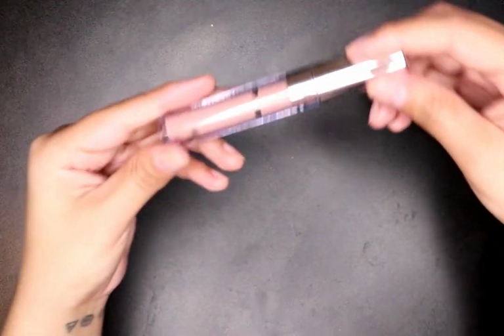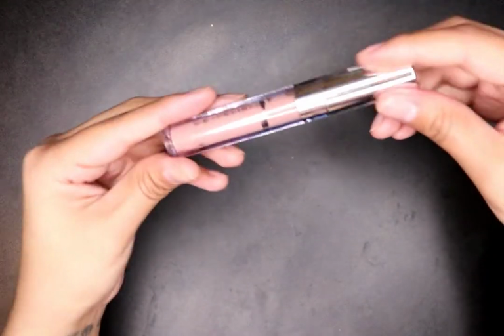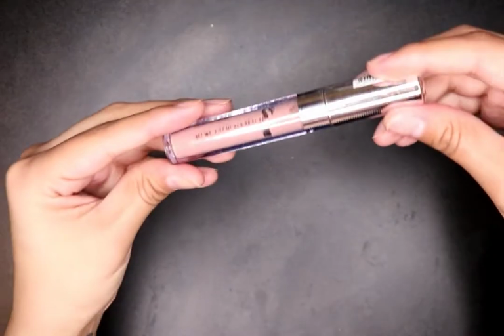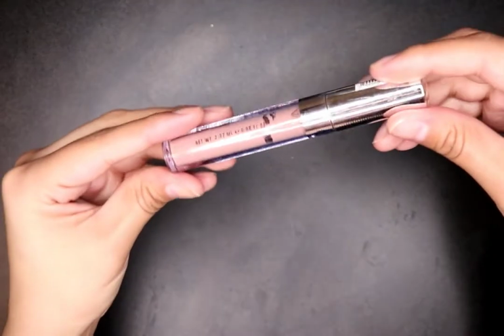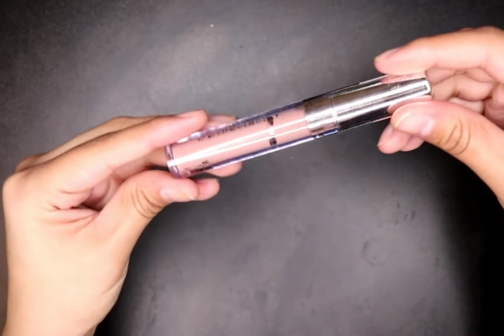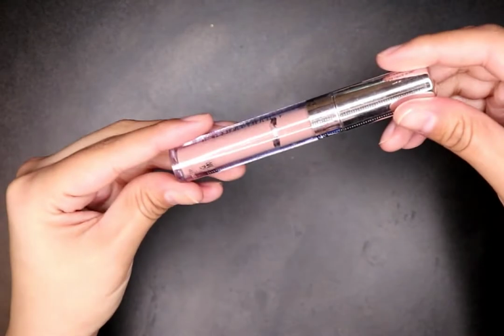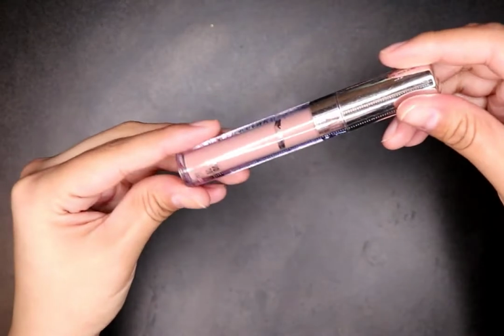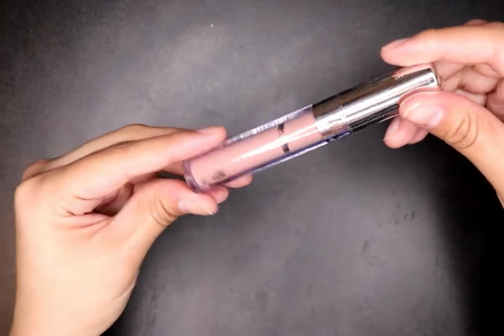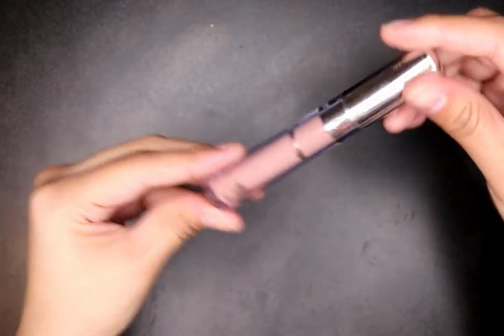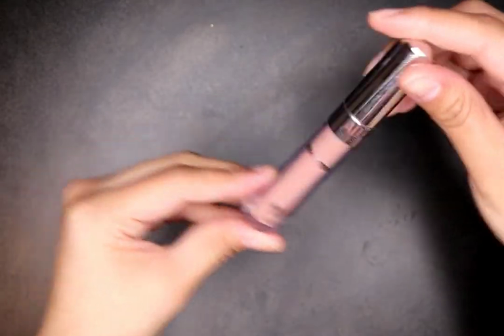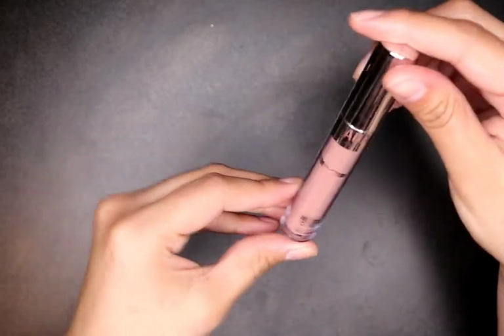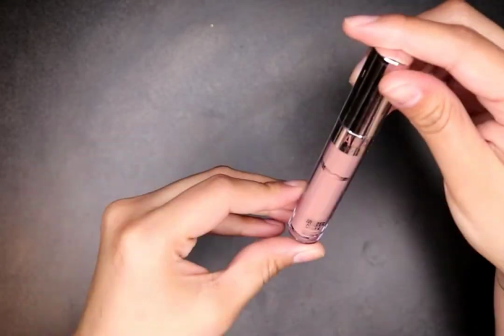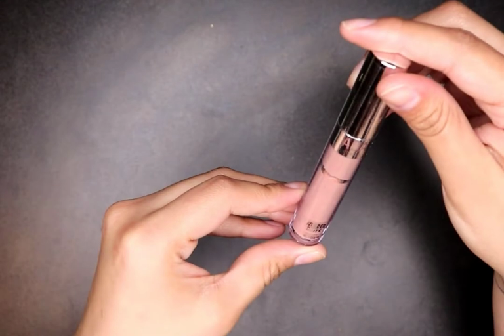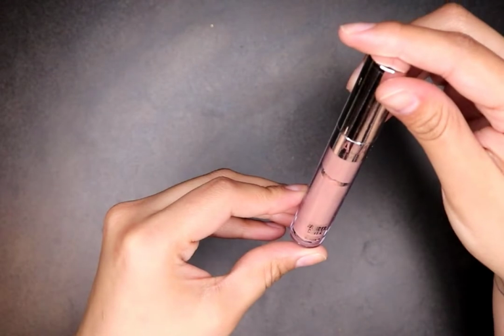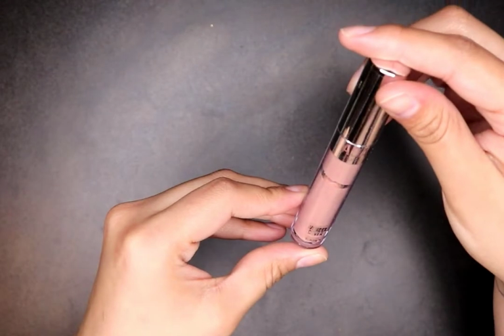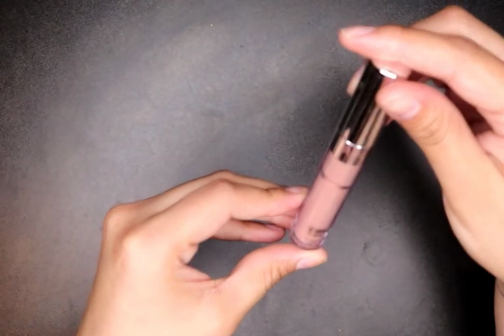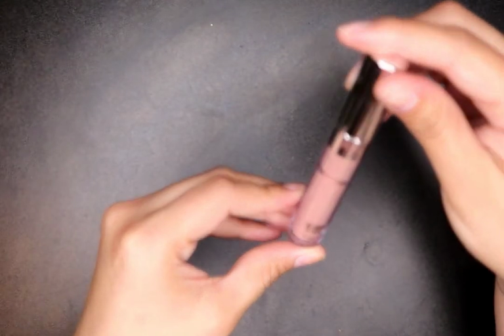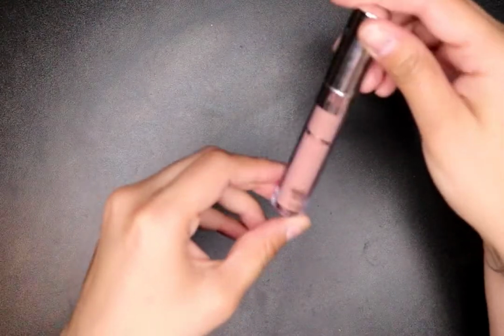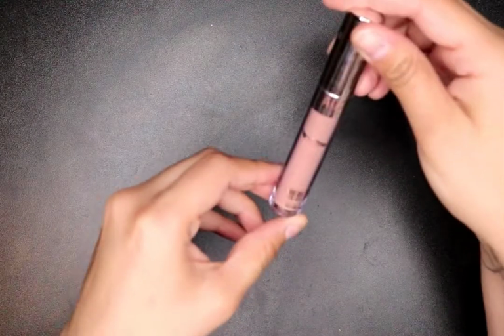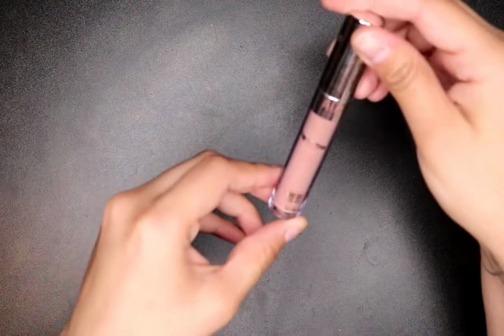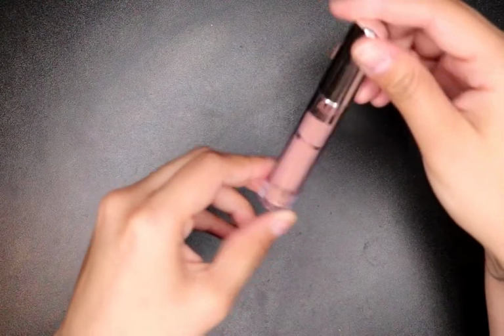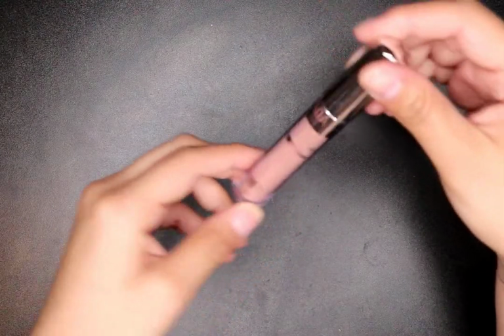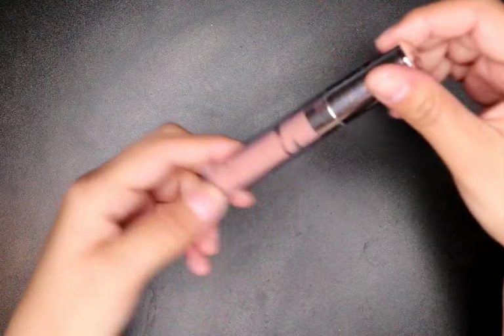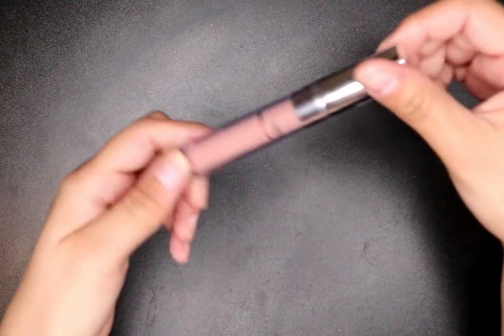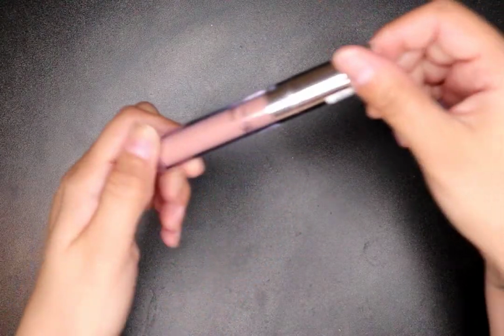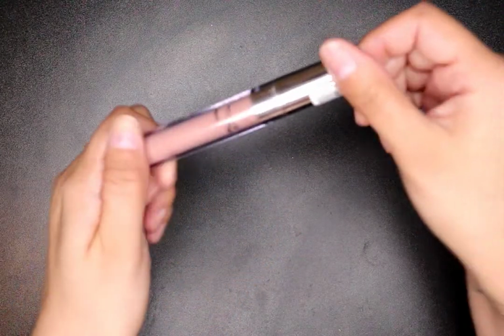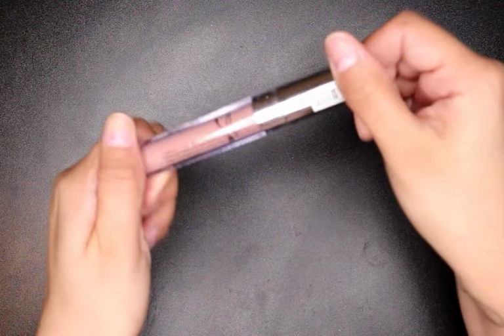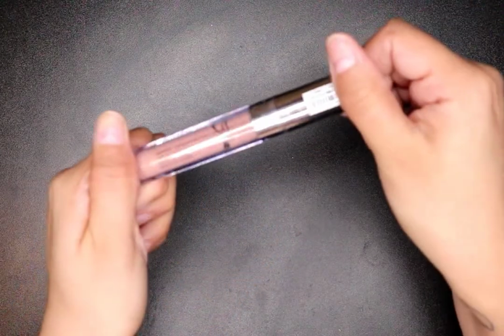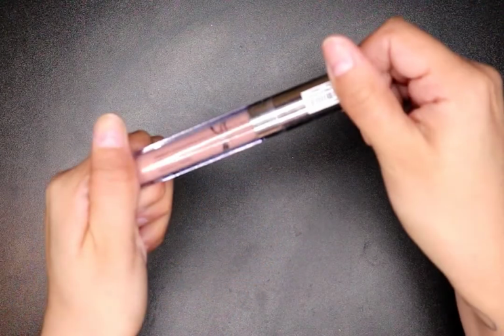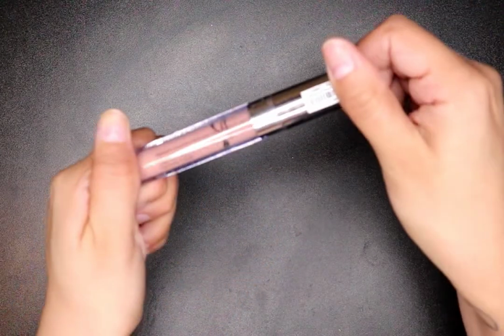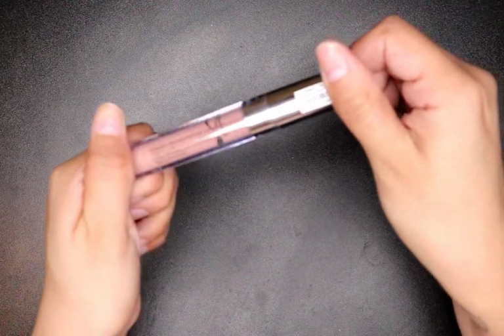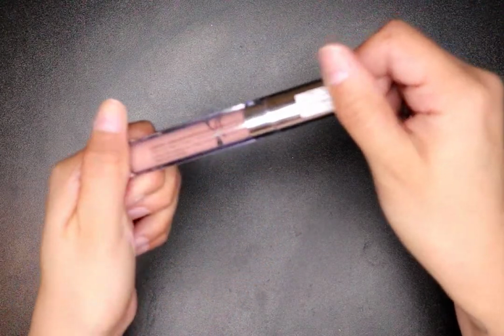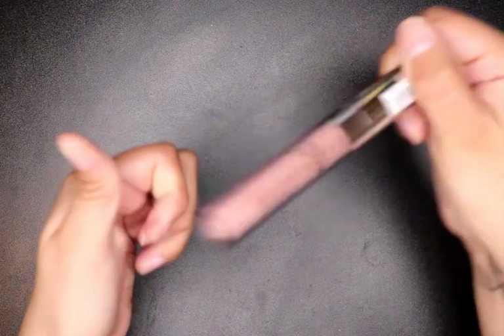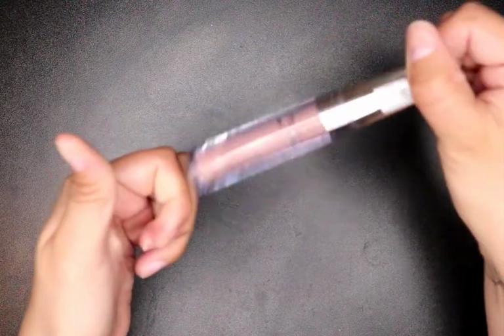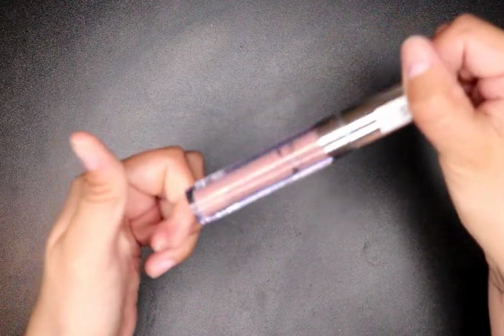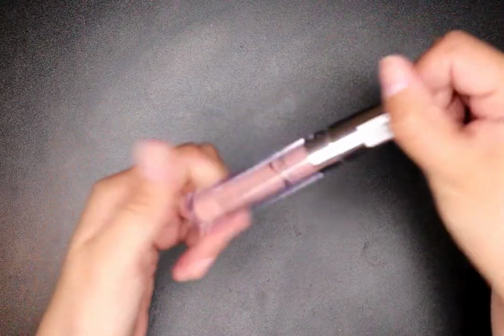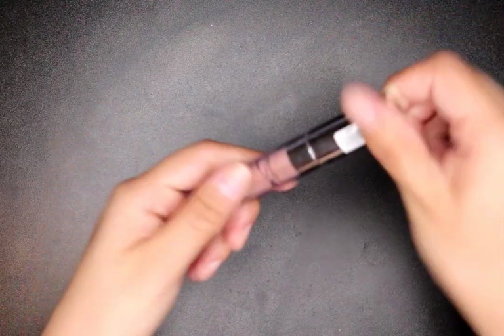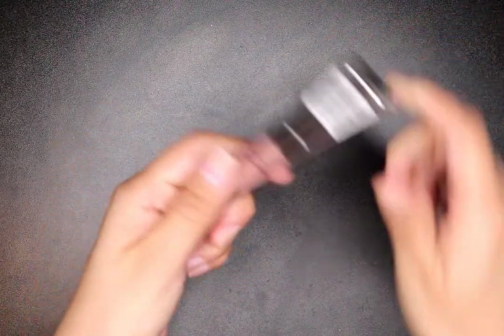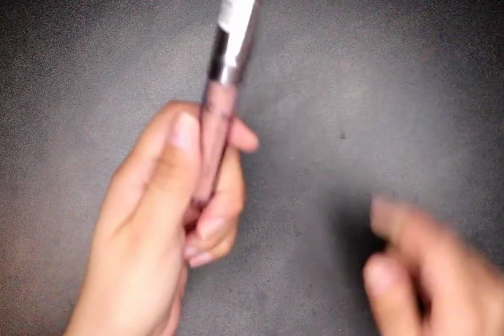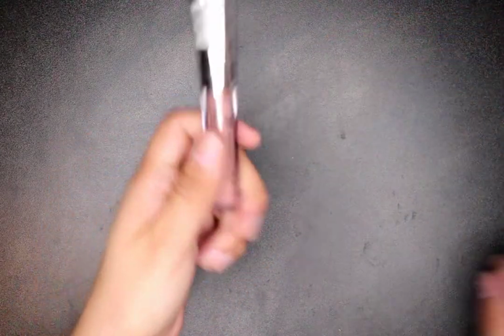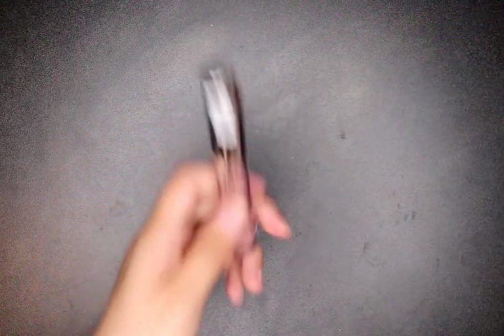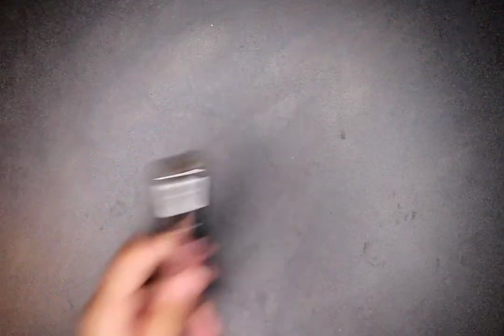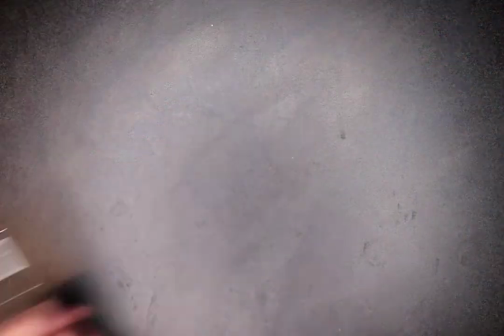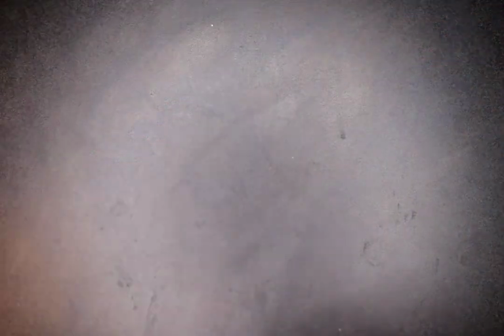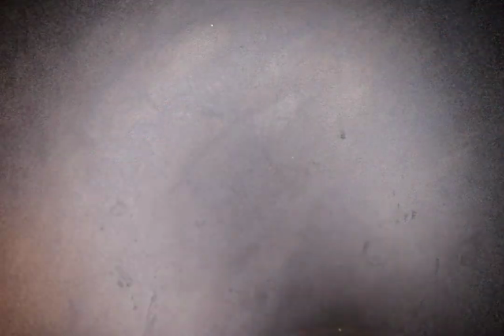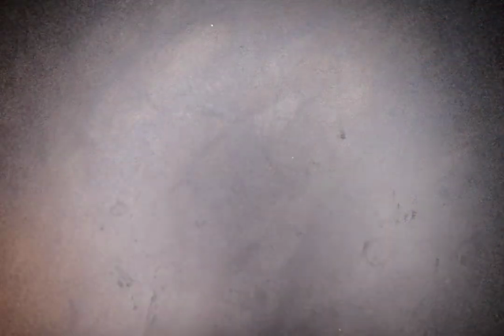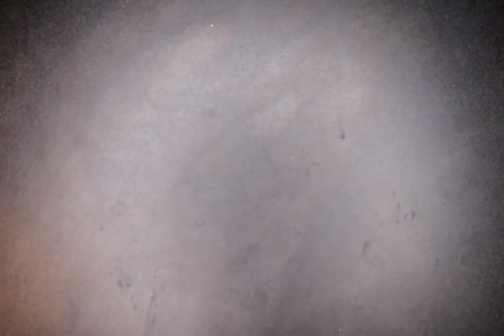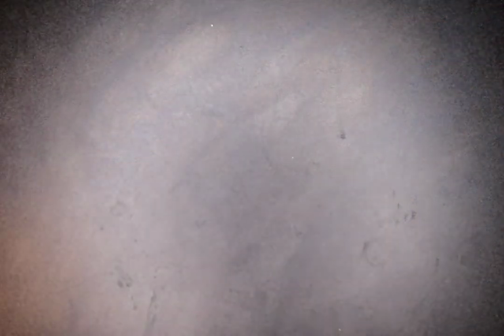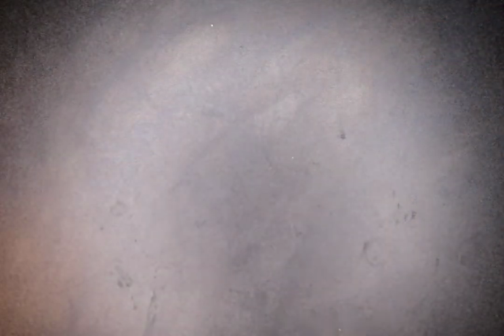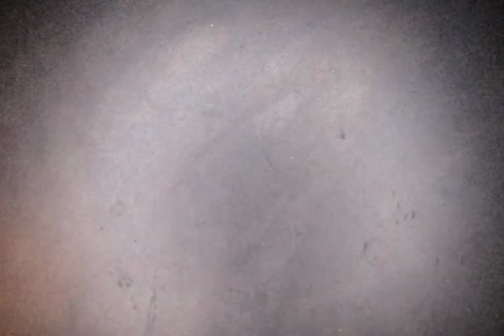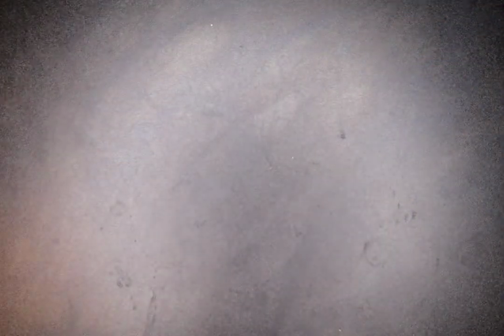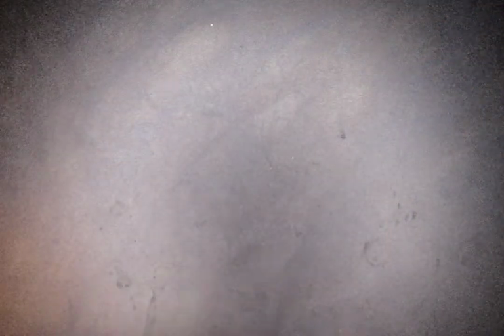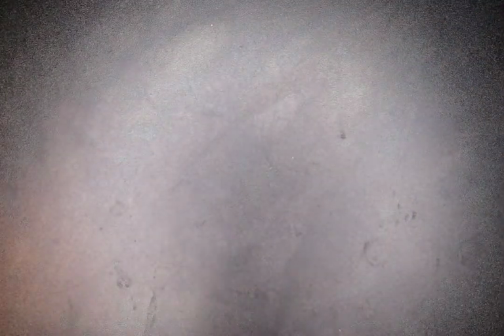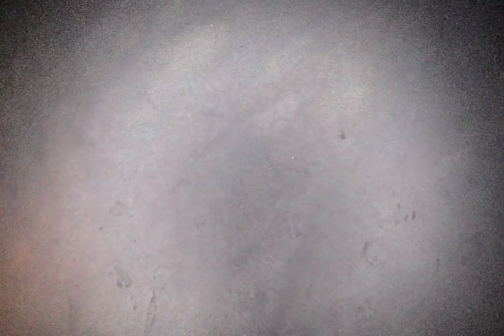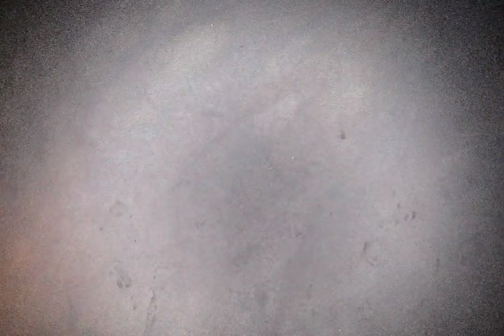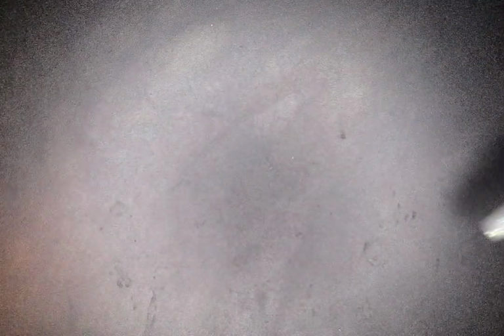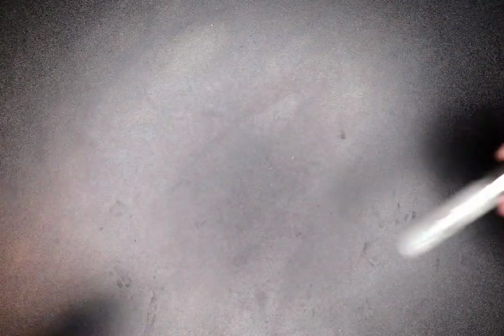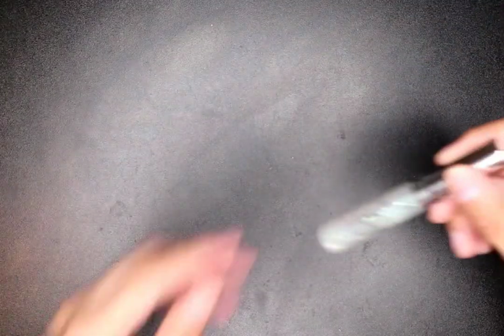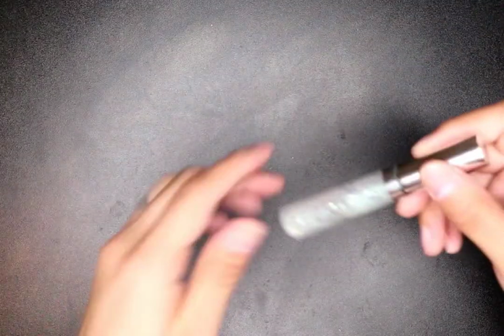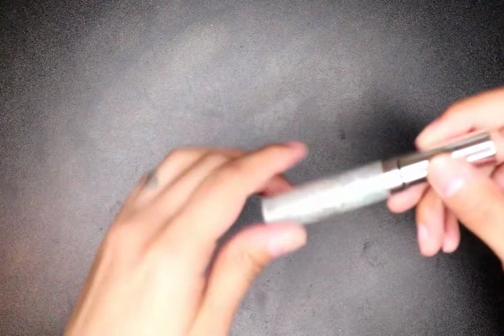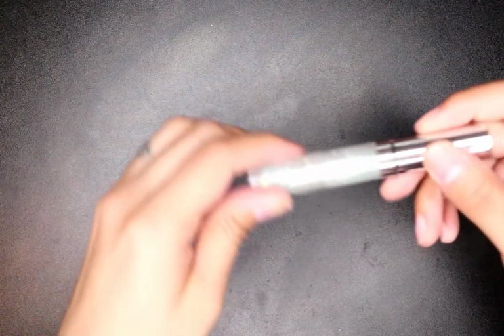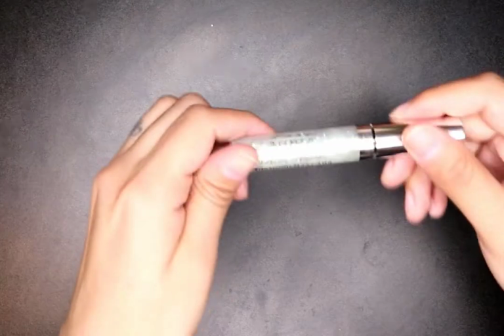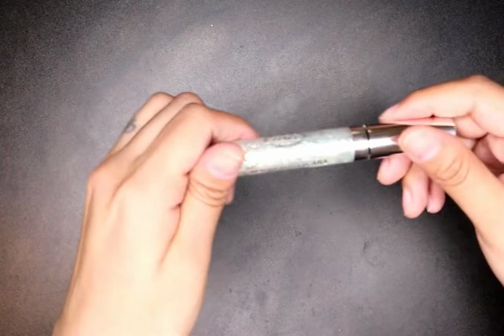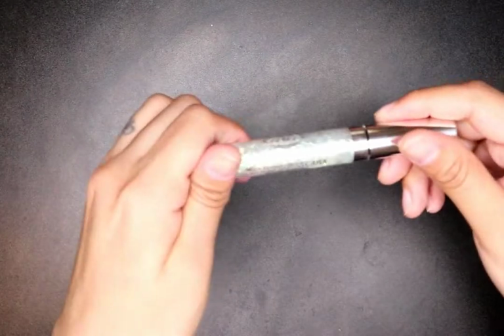This is a color corrector in peach — I use that under my eyes for my dark circles. I want to try that one out.